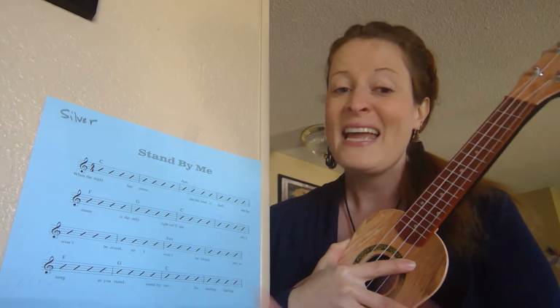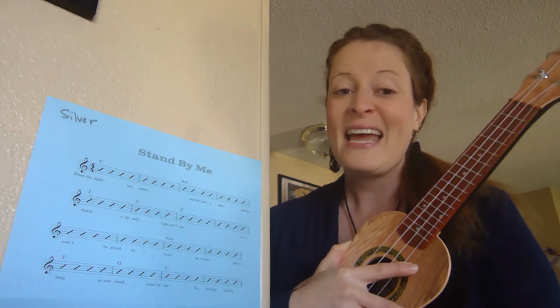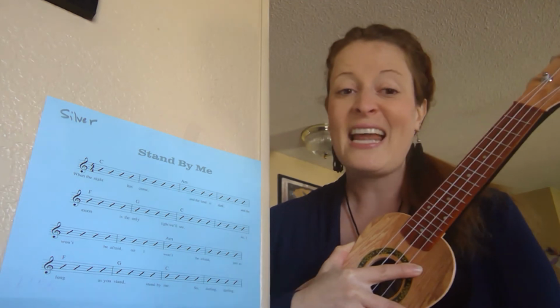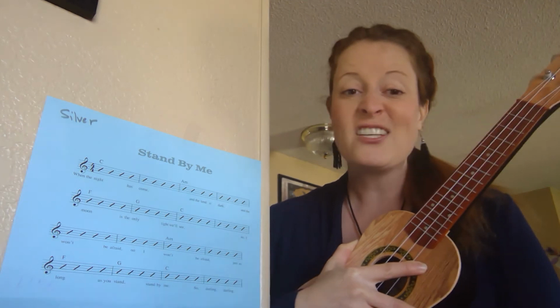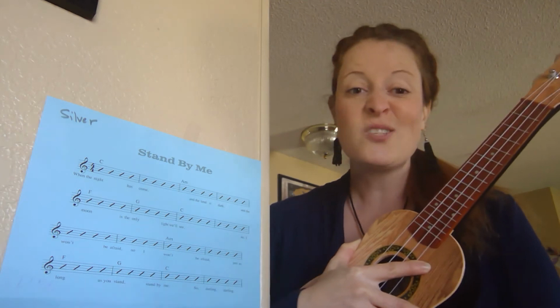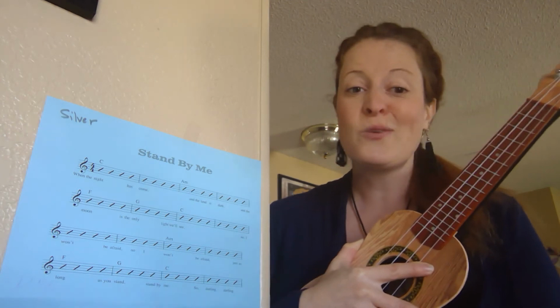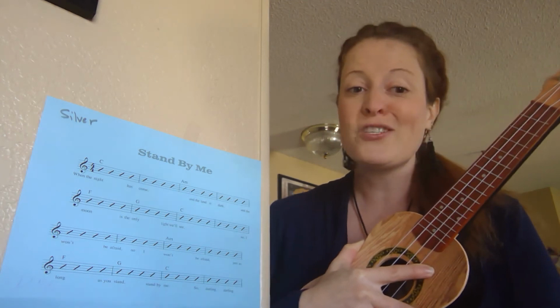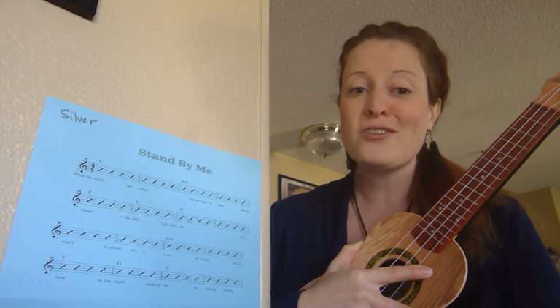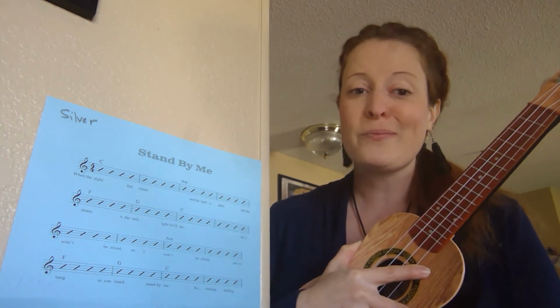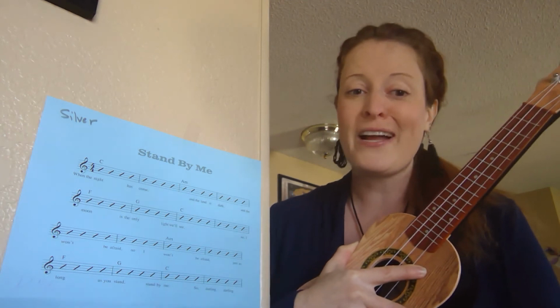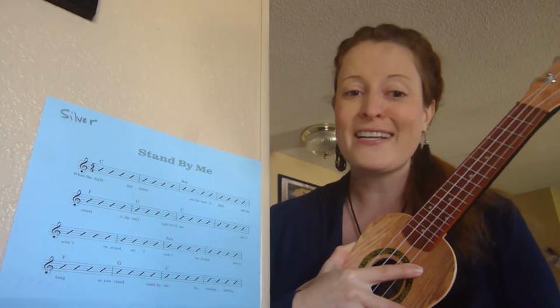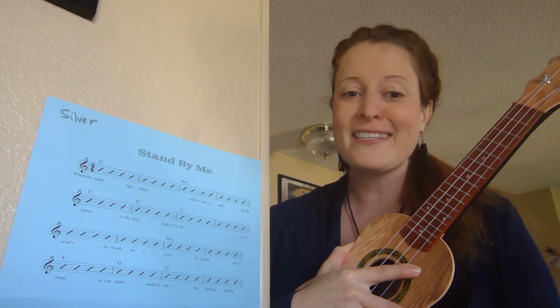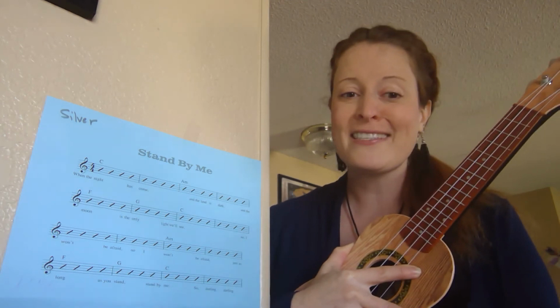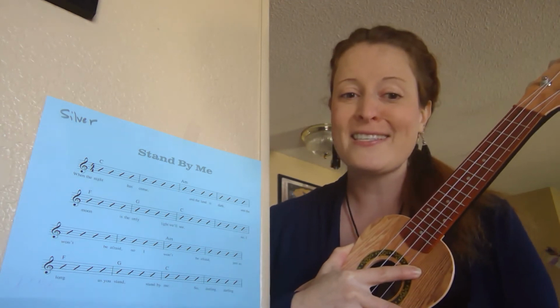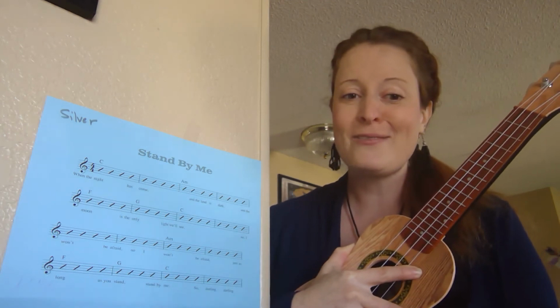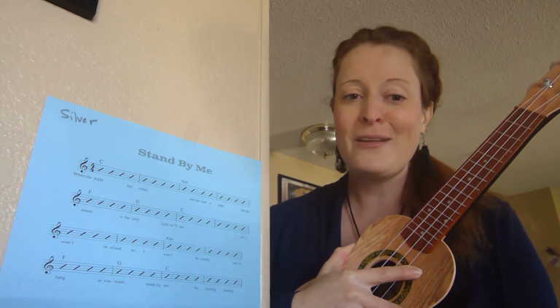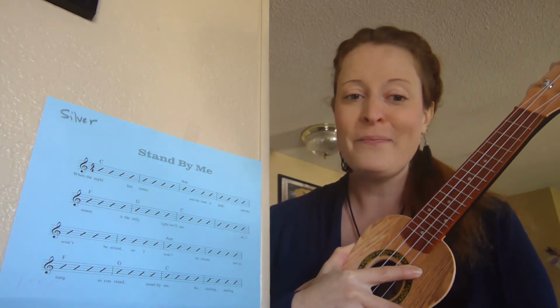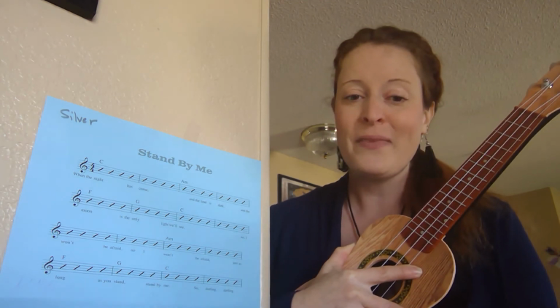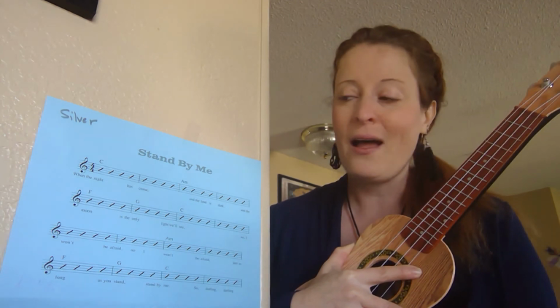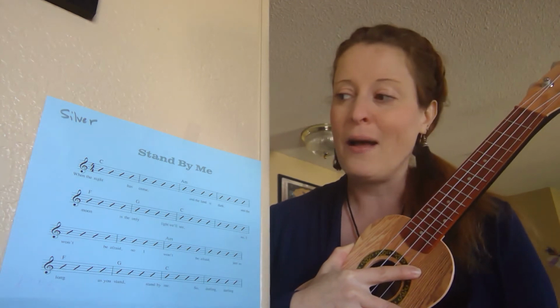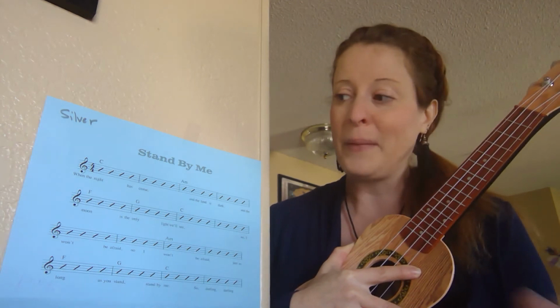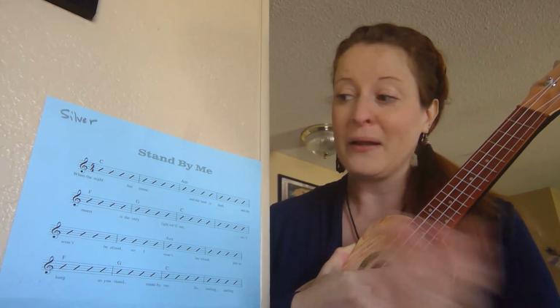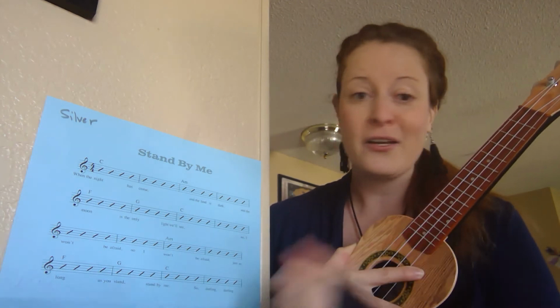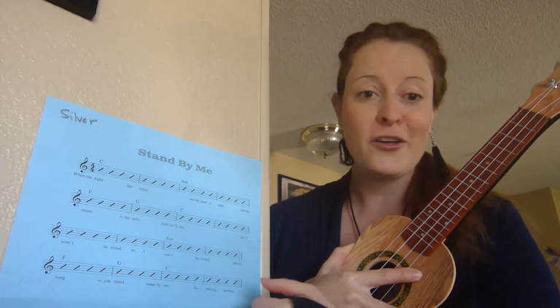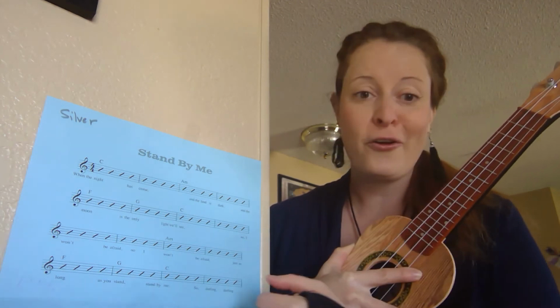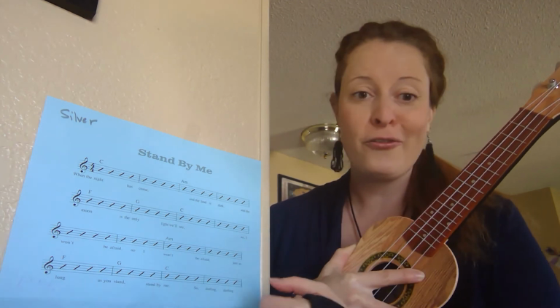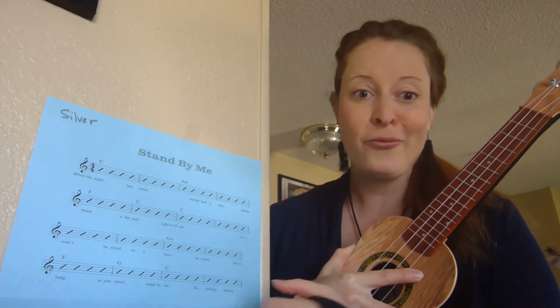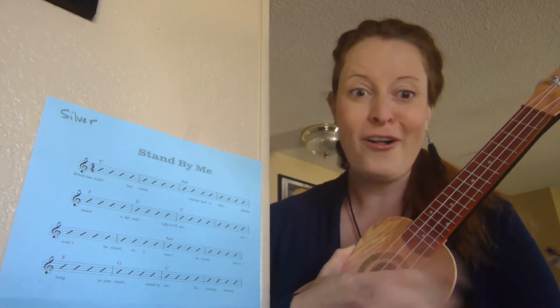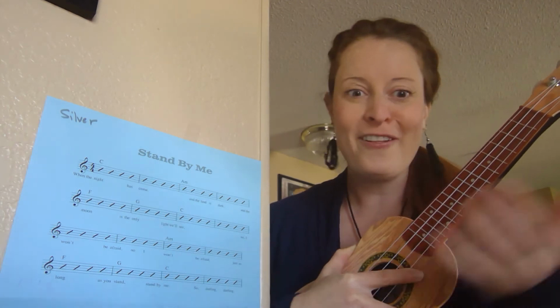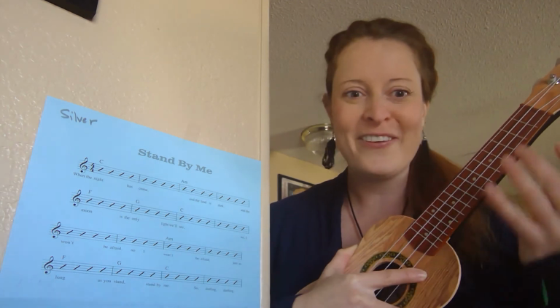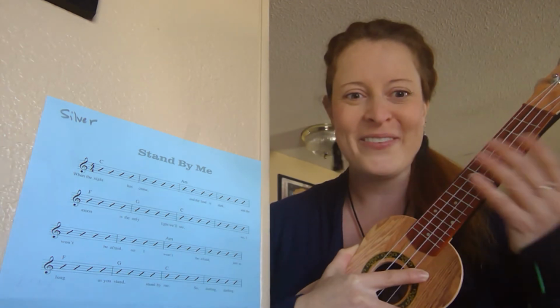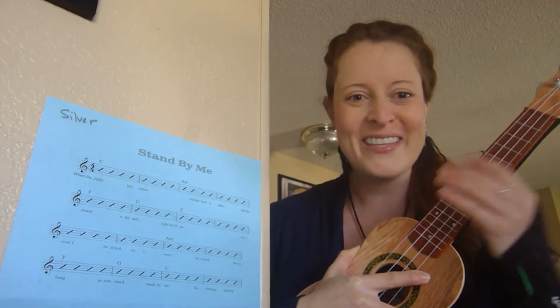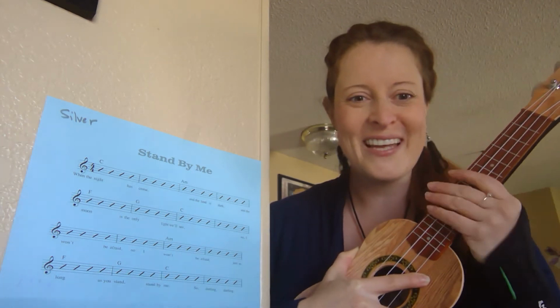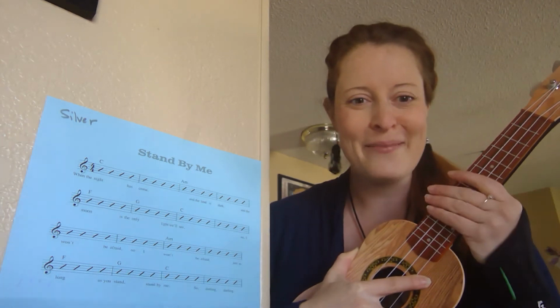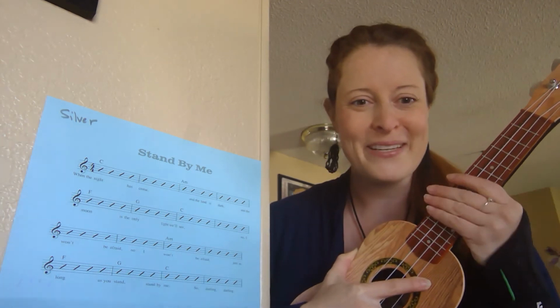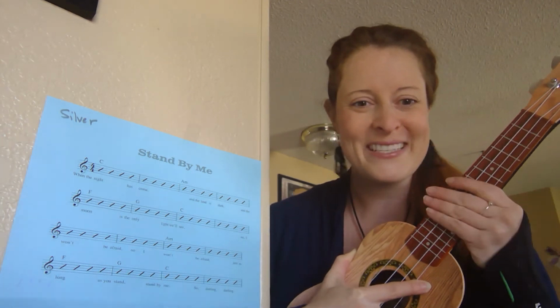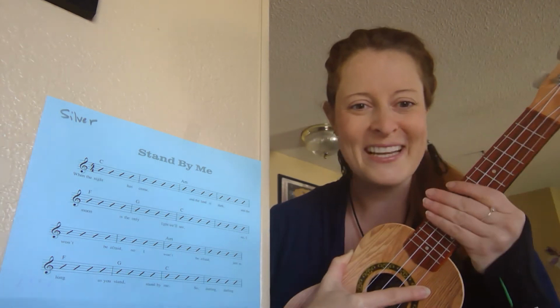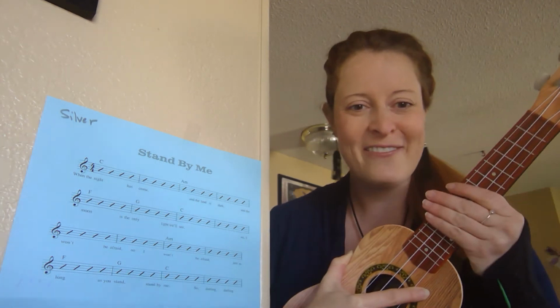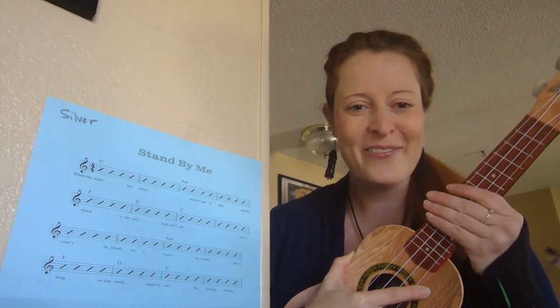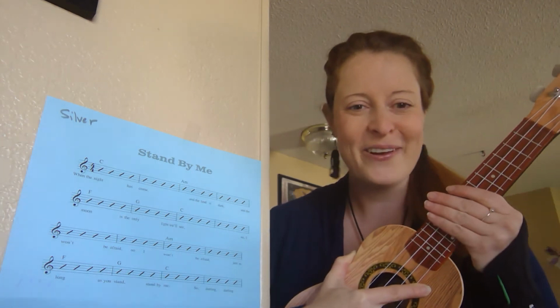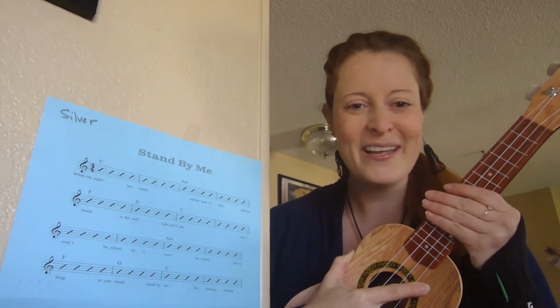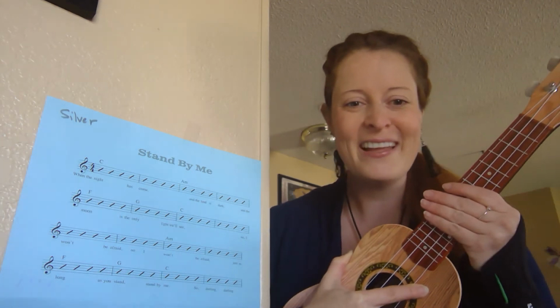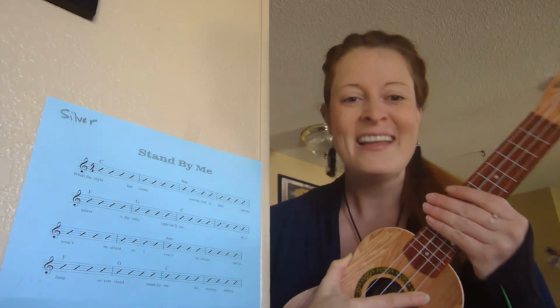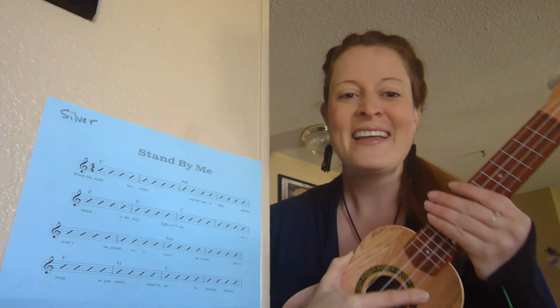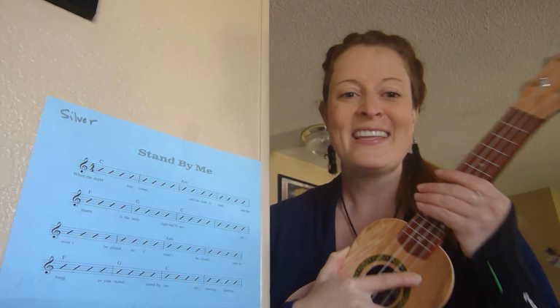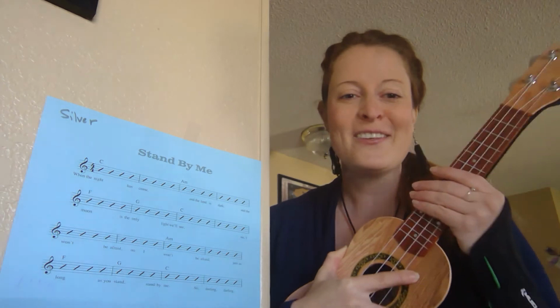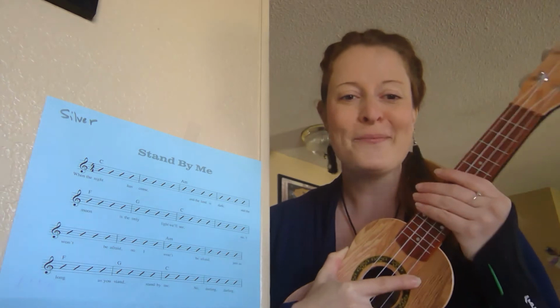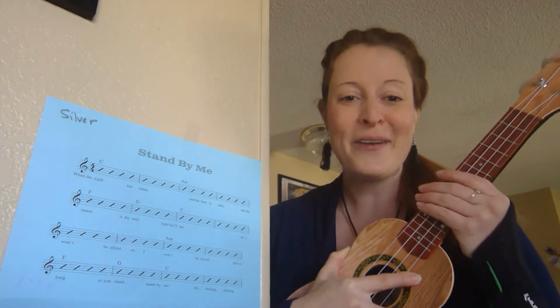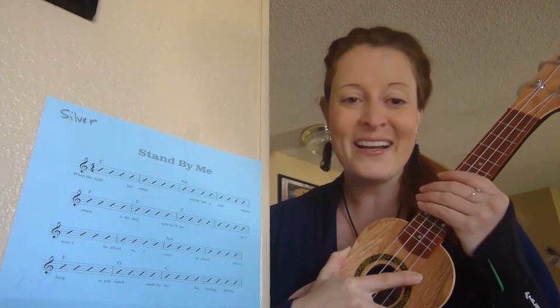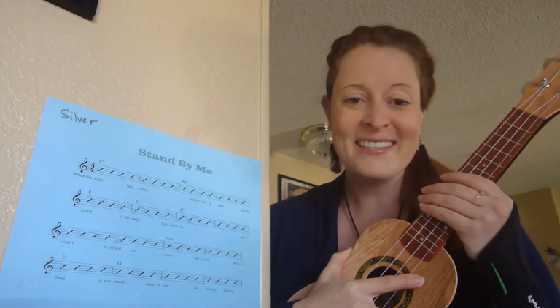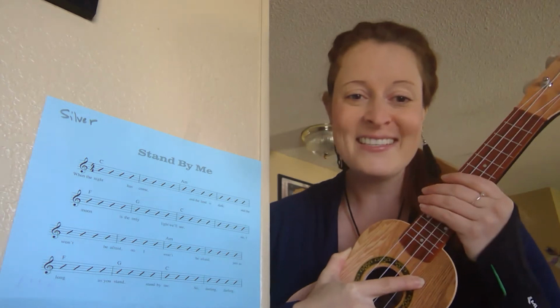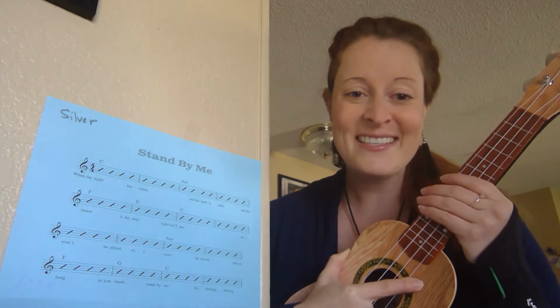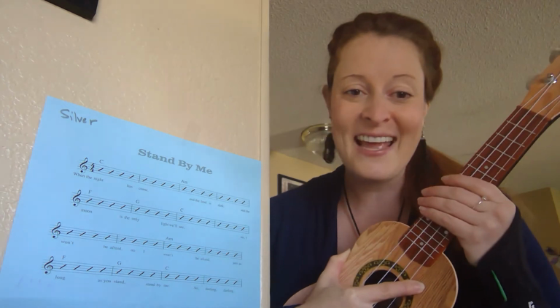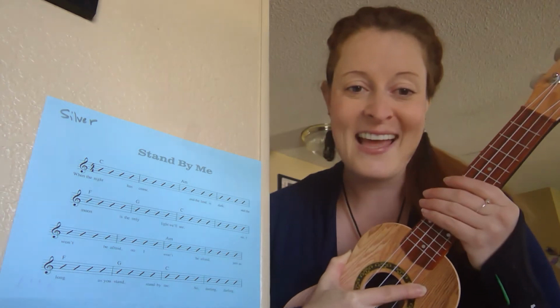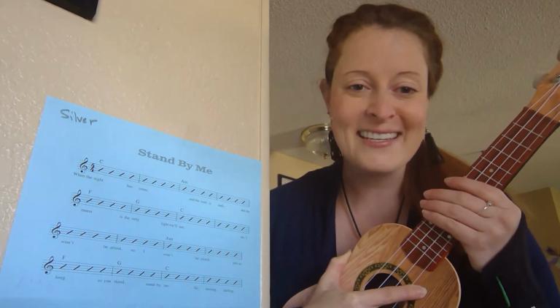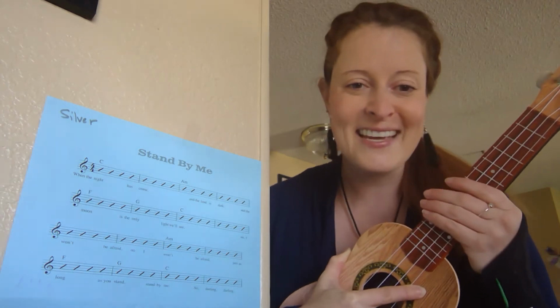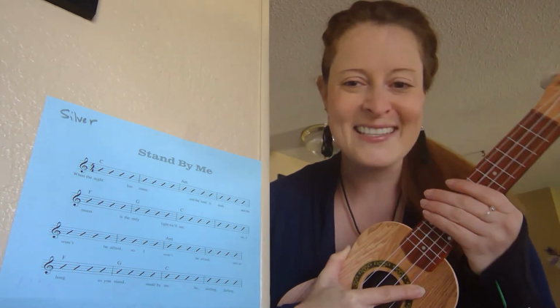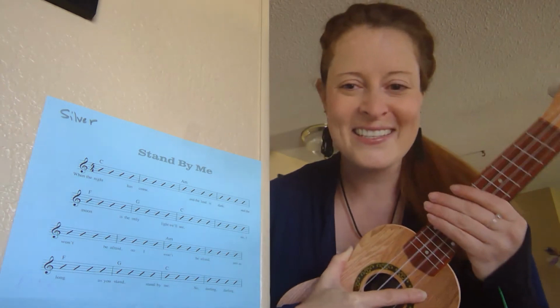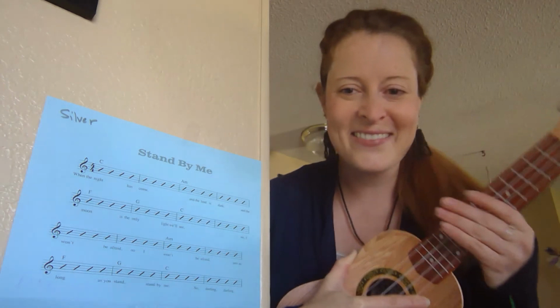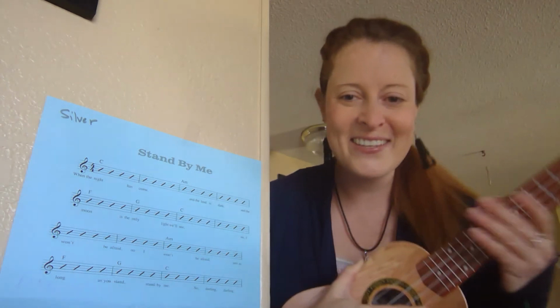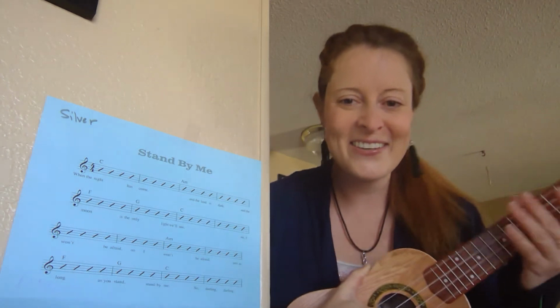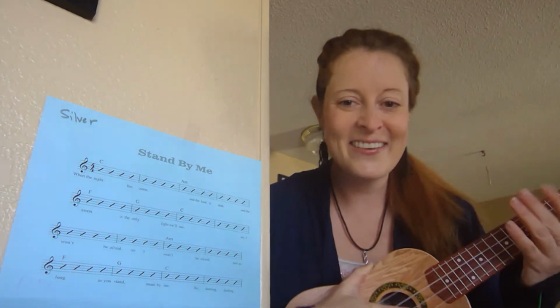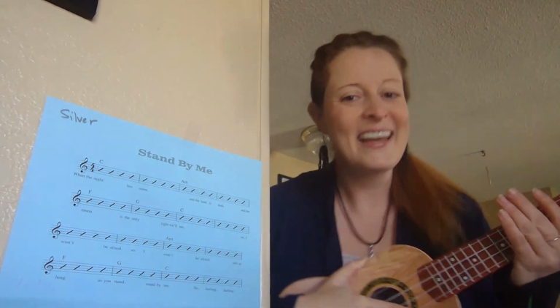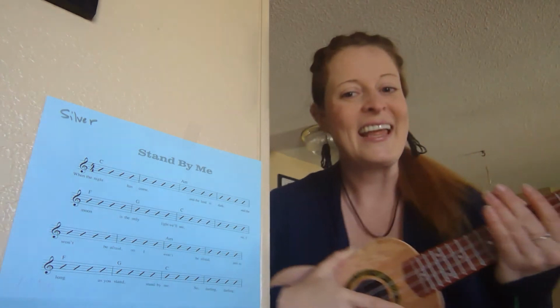I just want you to practice this one. I'm not going to go through all of it with you. I'm going to sing it for you, and you practice and test it when you're ready.